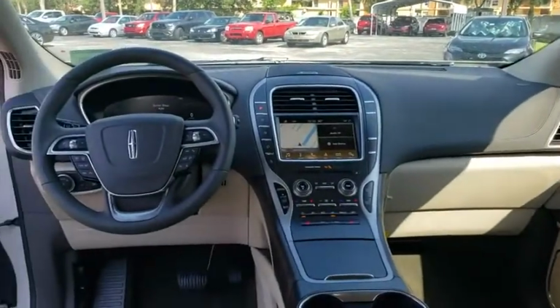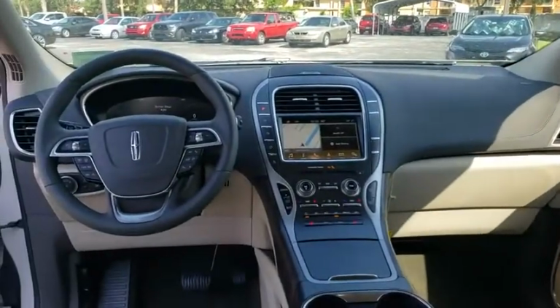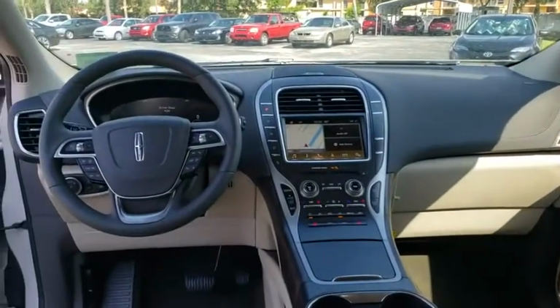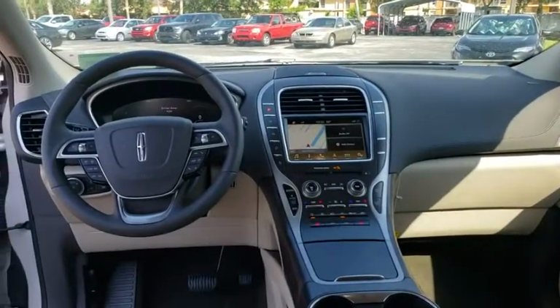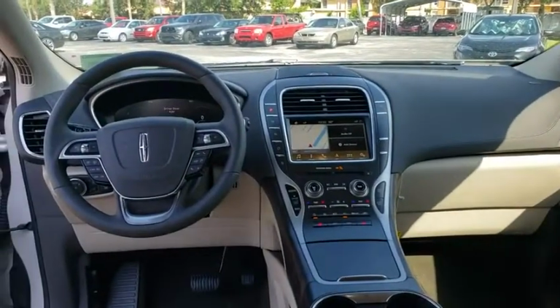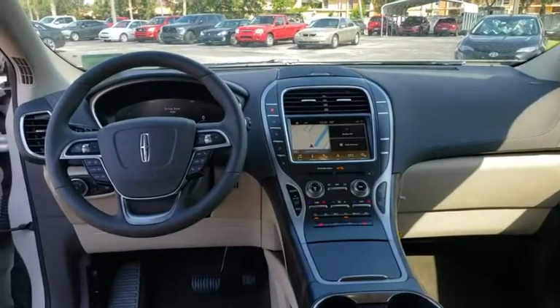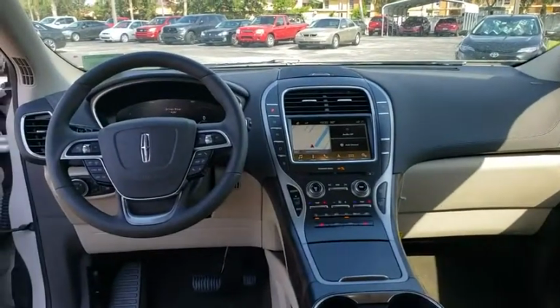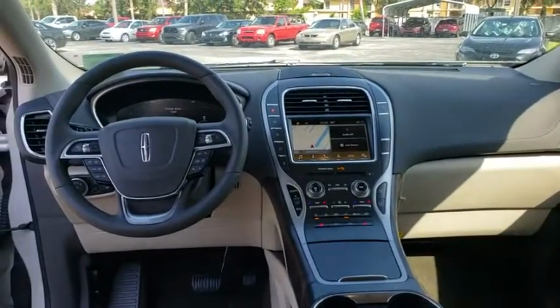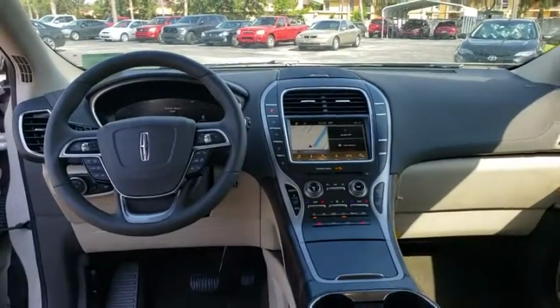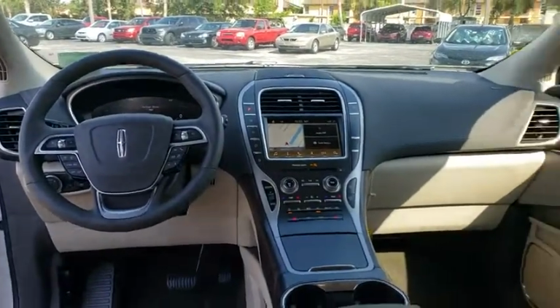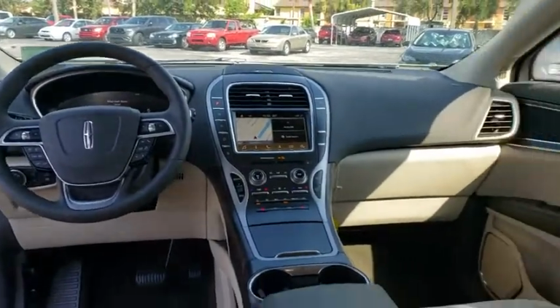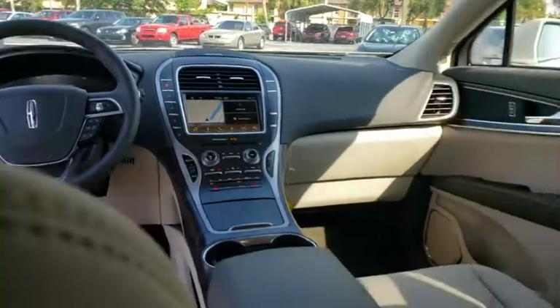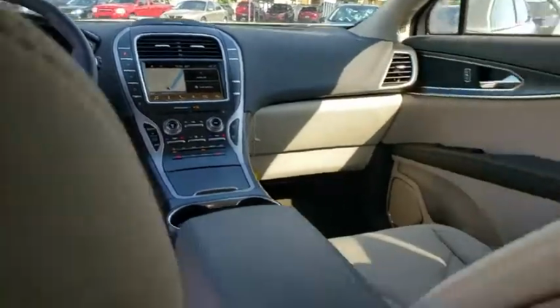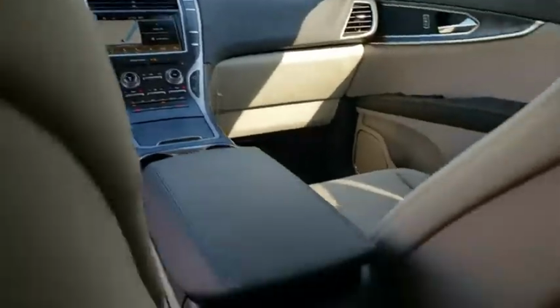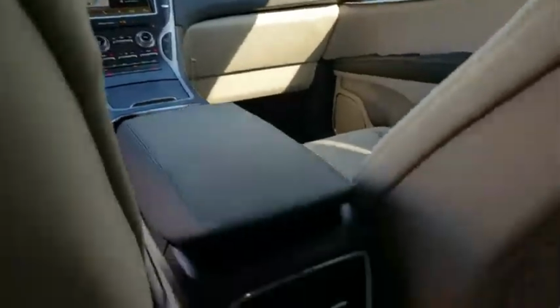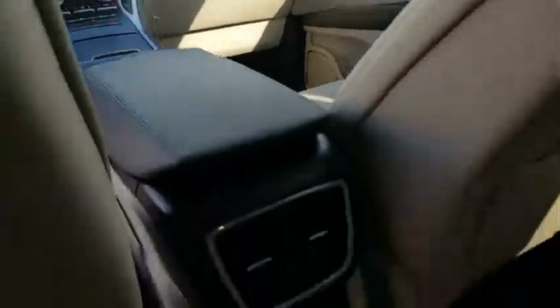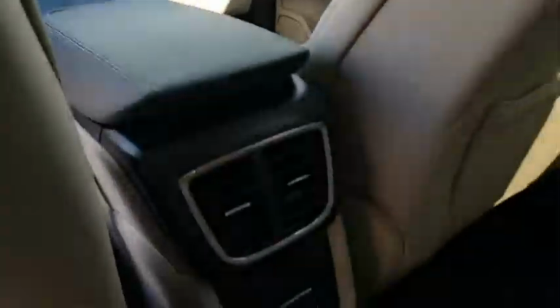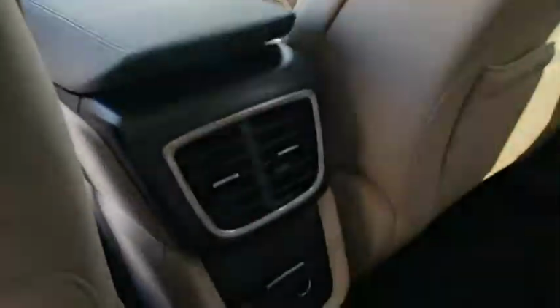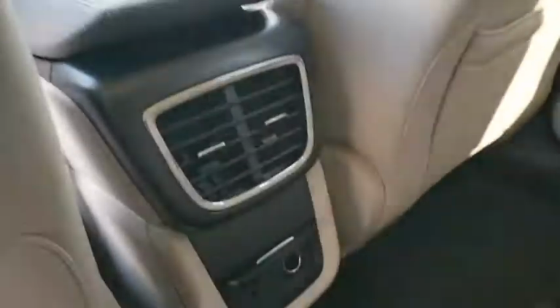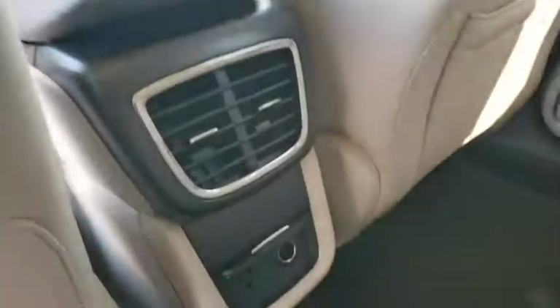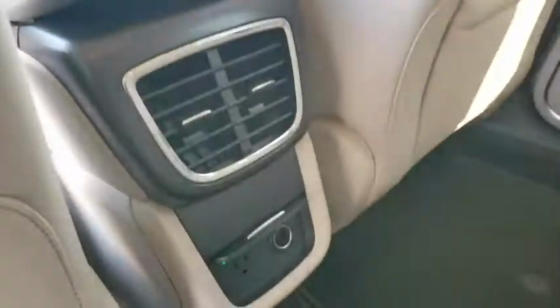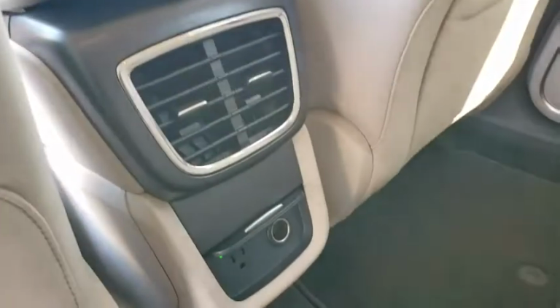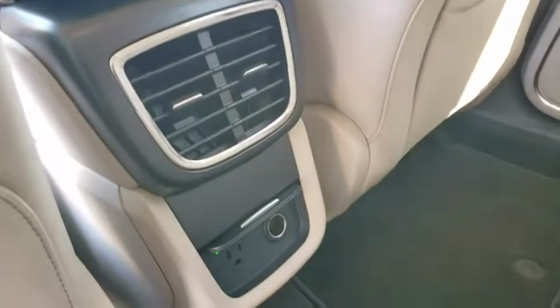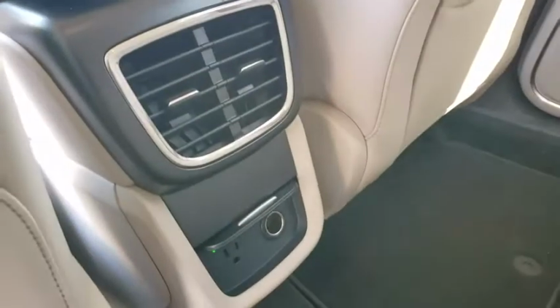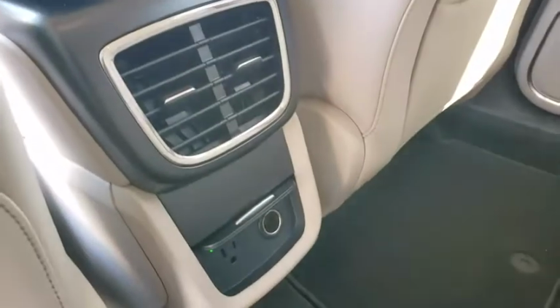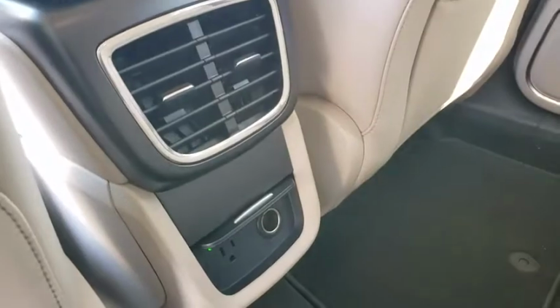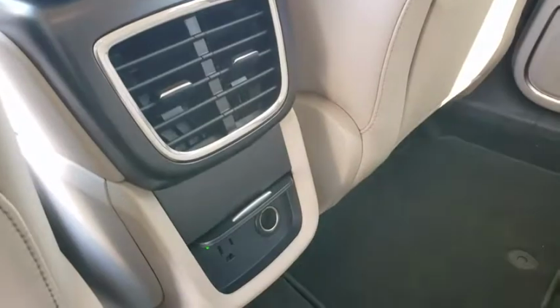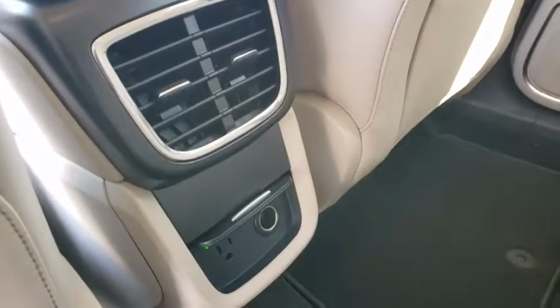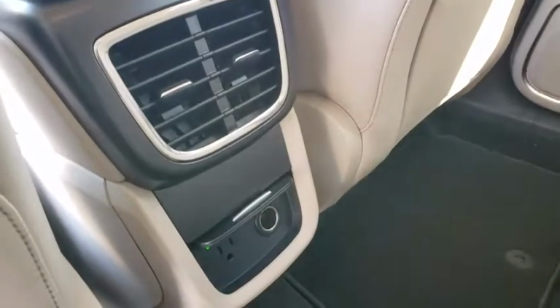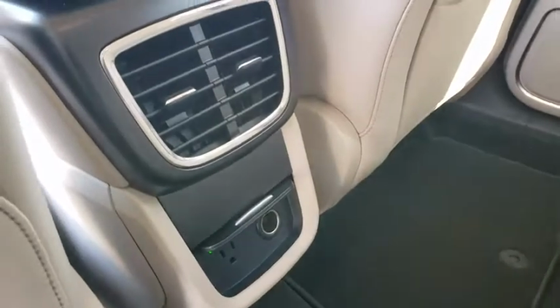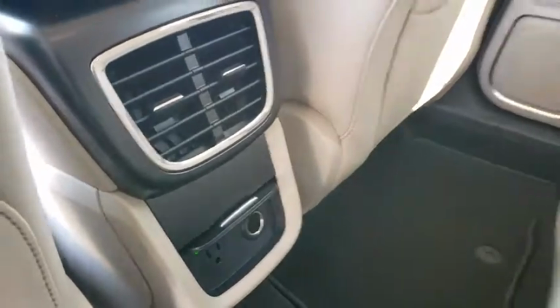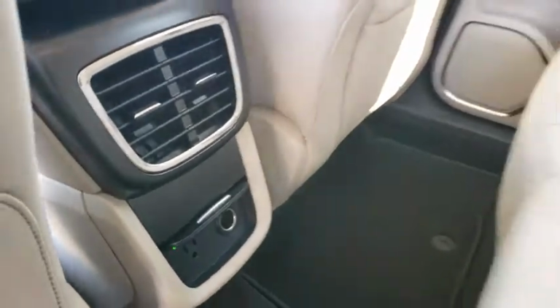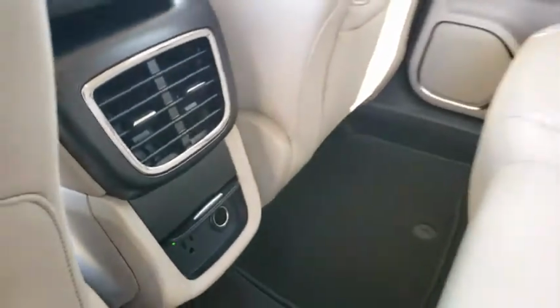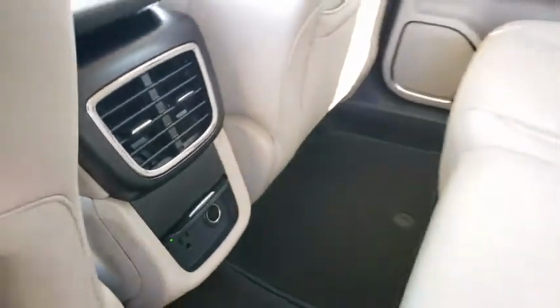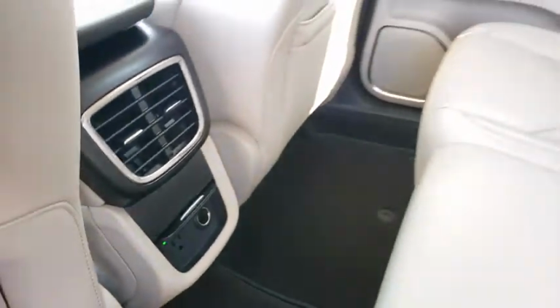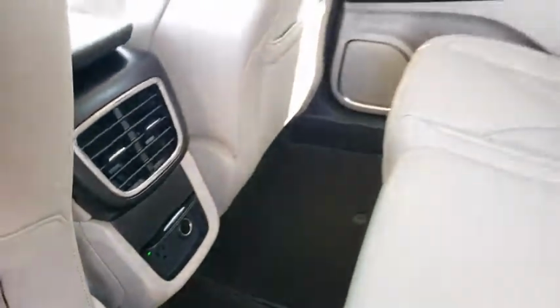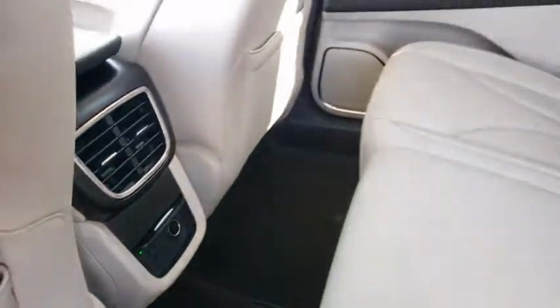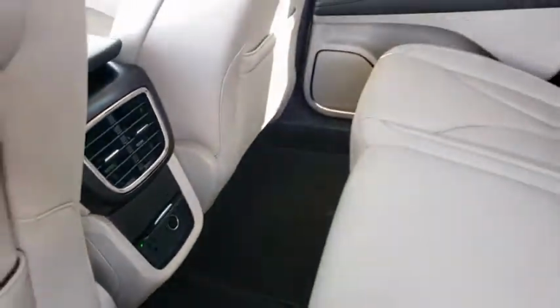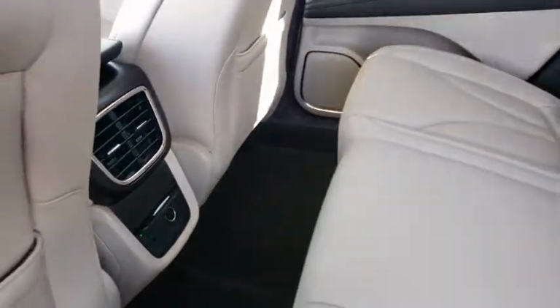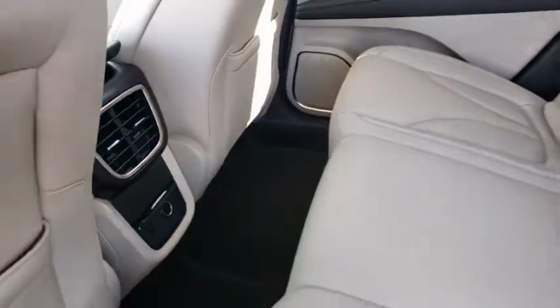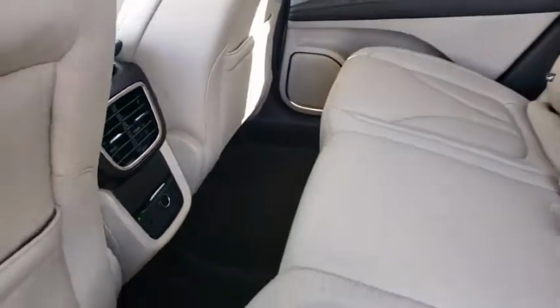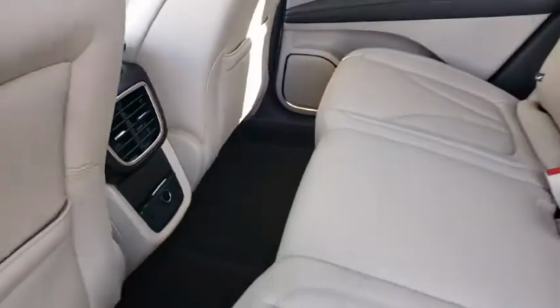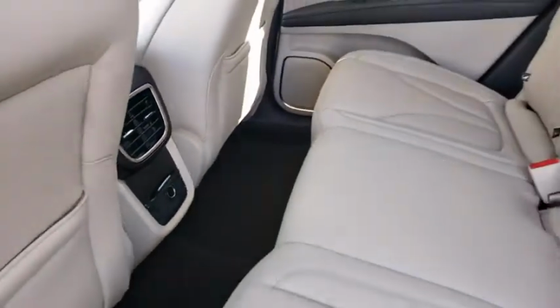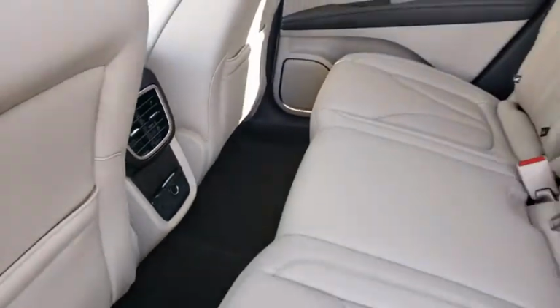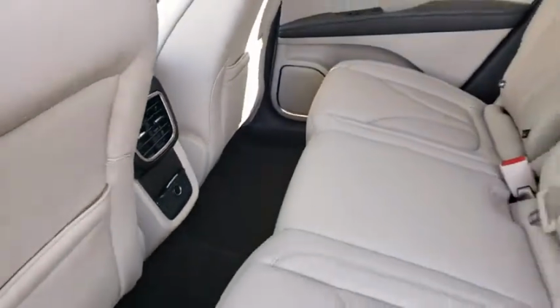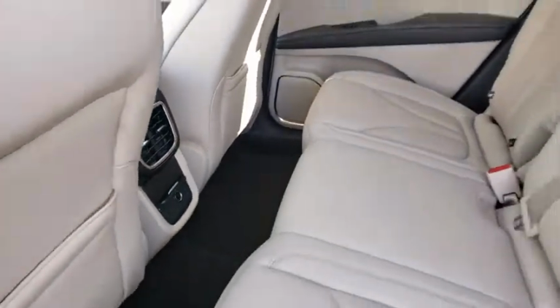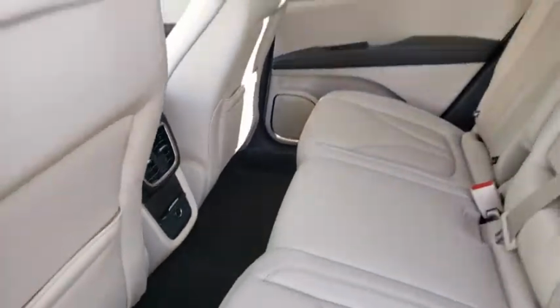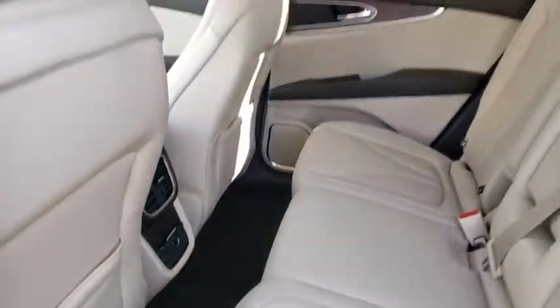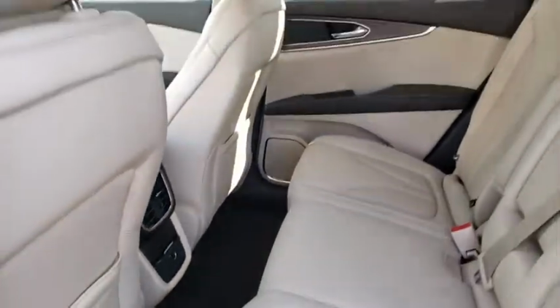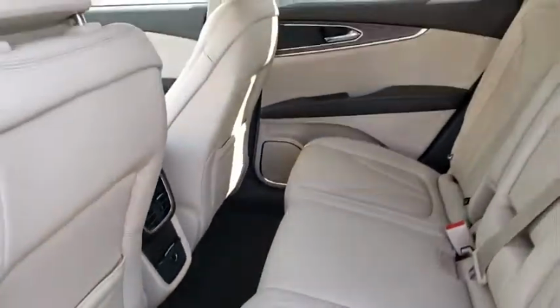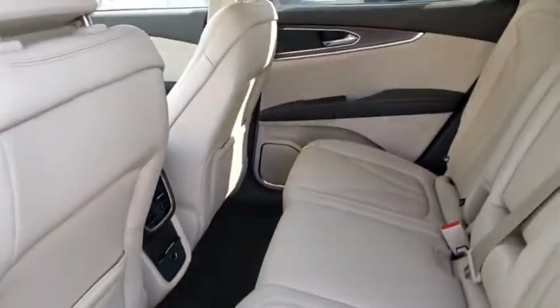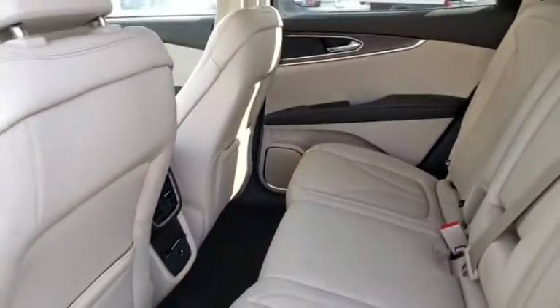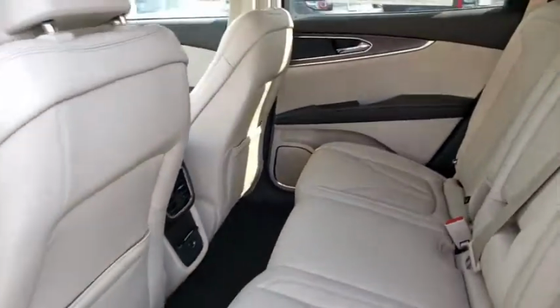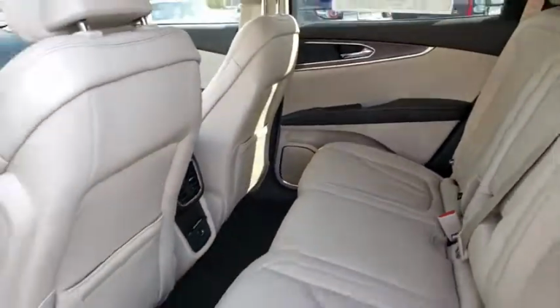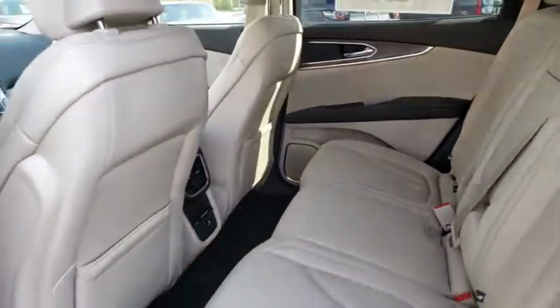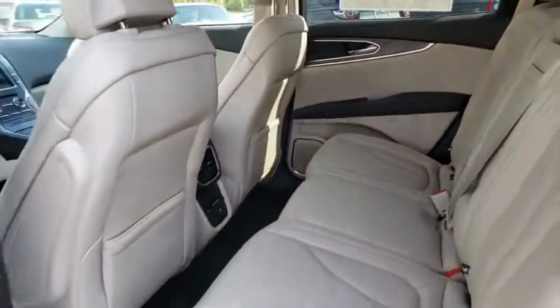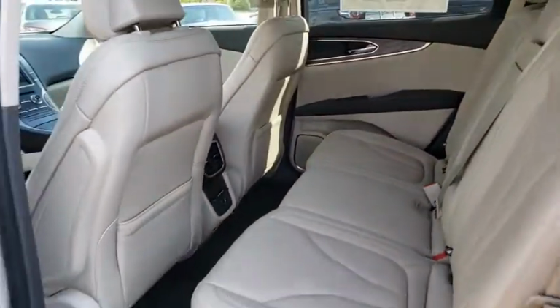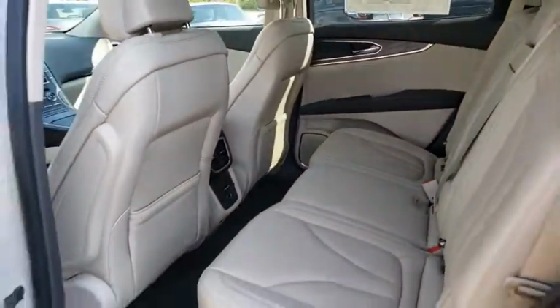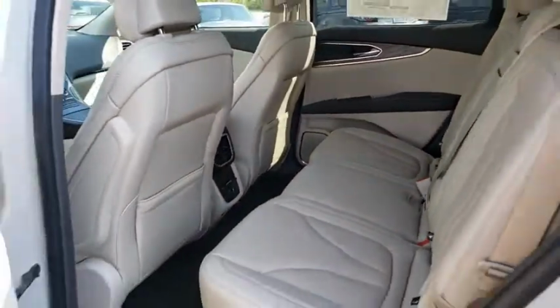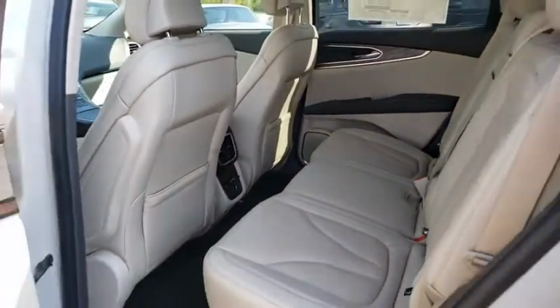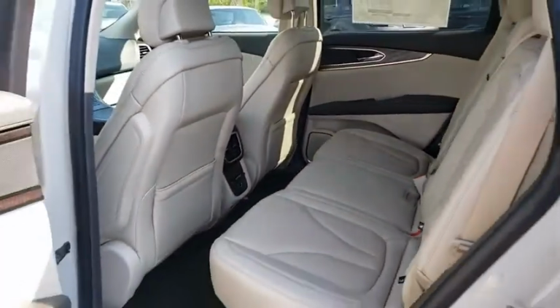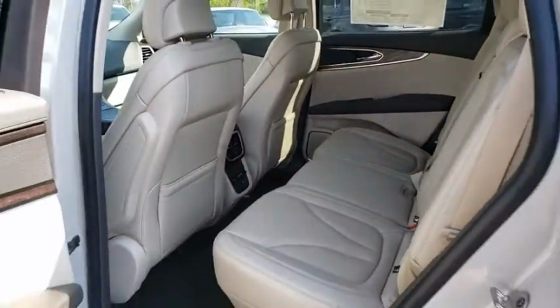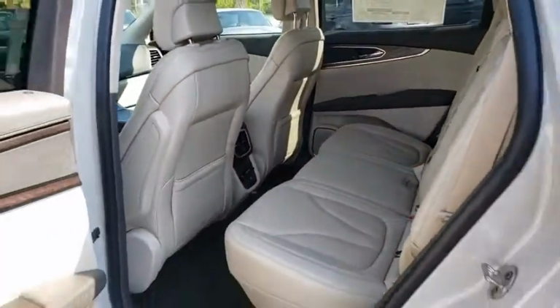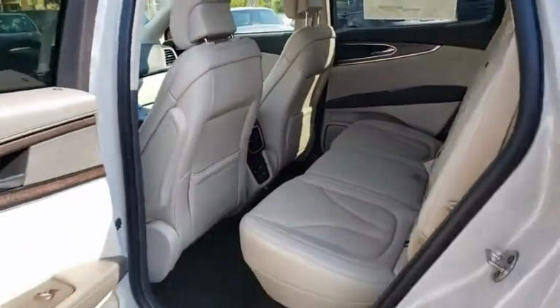Leather-wrapped steering wheel, power steering, adjustable steering wheel, keyless start, floor mats, cruise control, aluminum wheels.